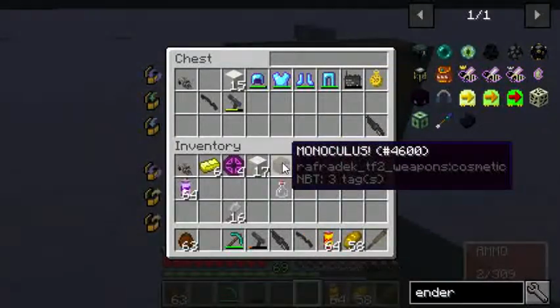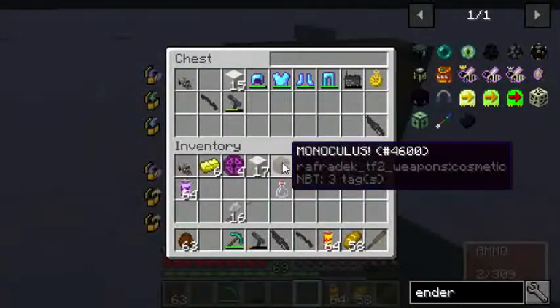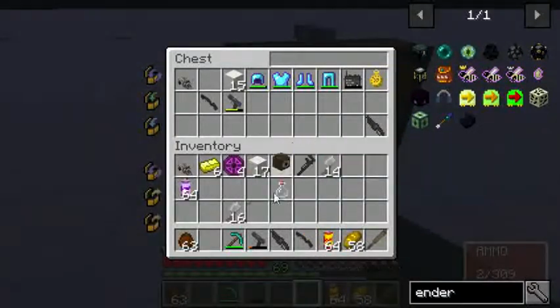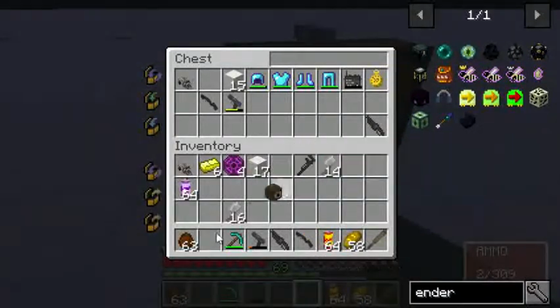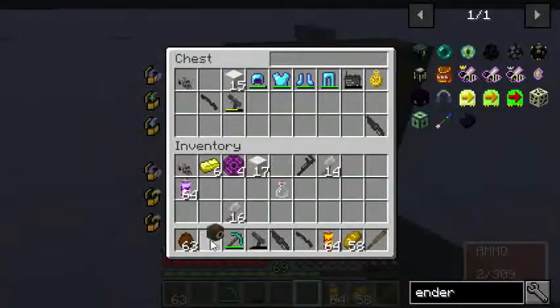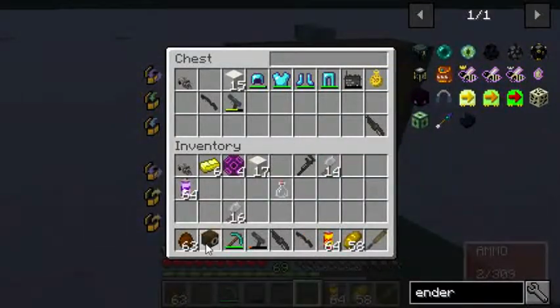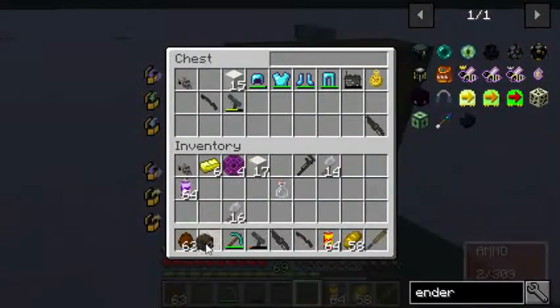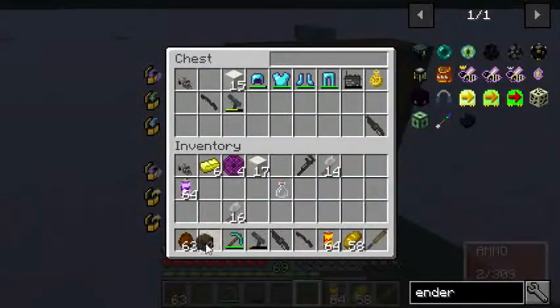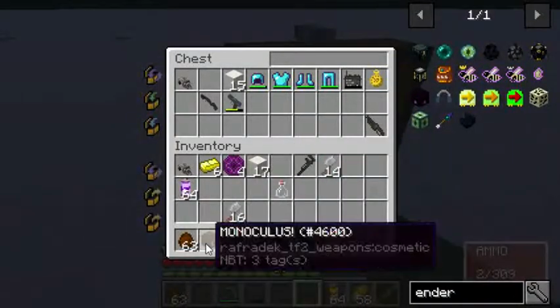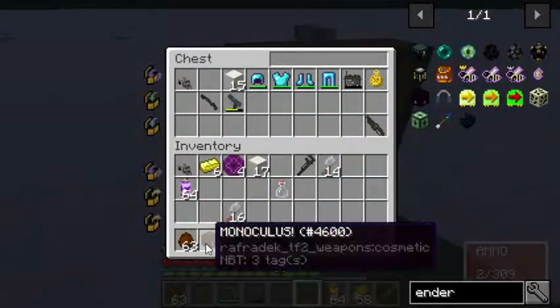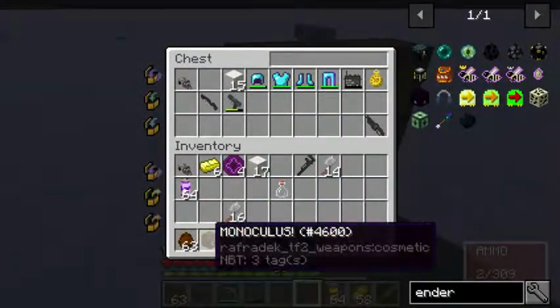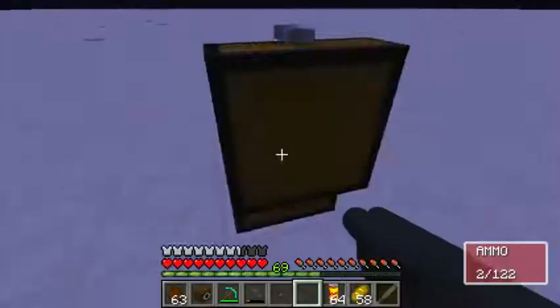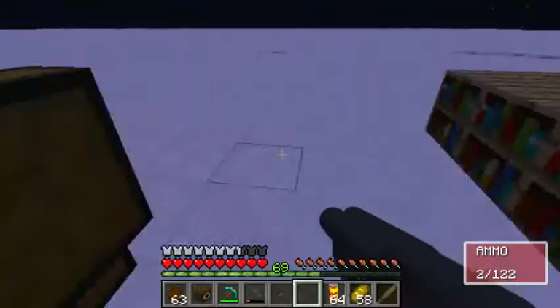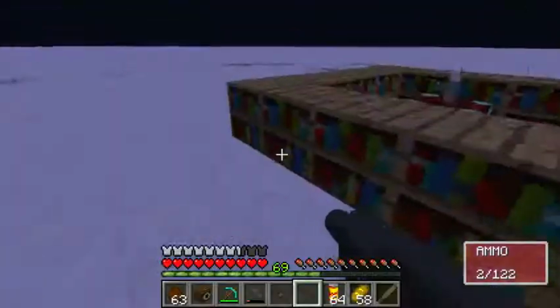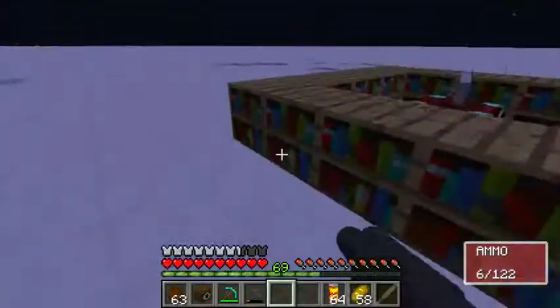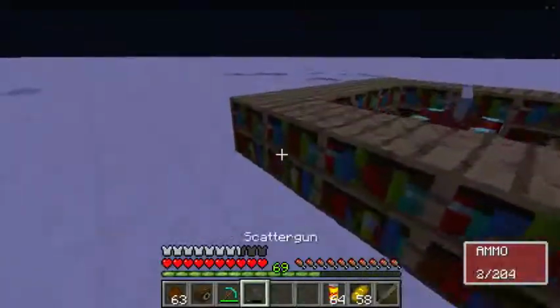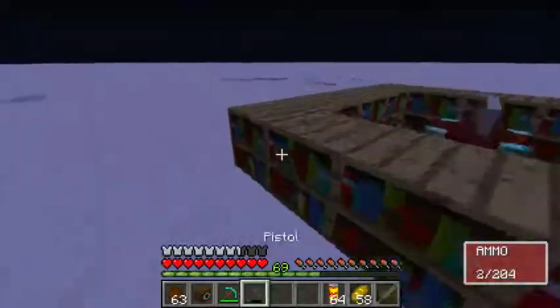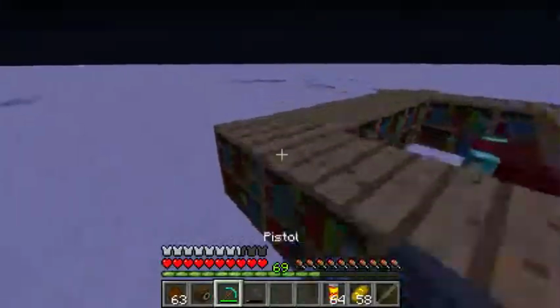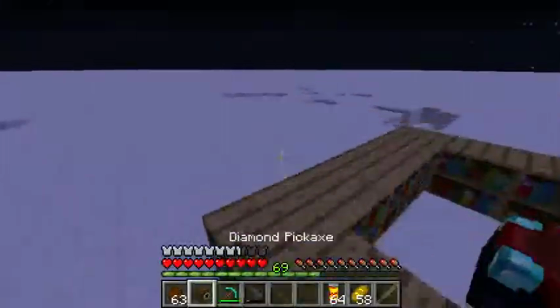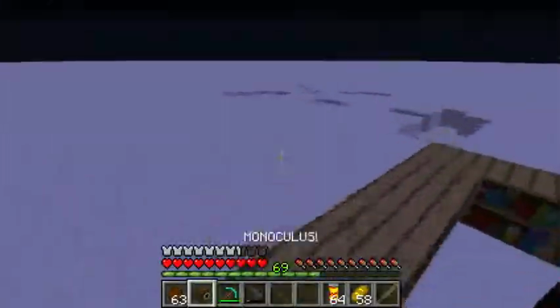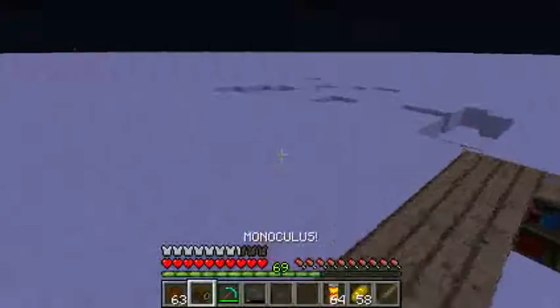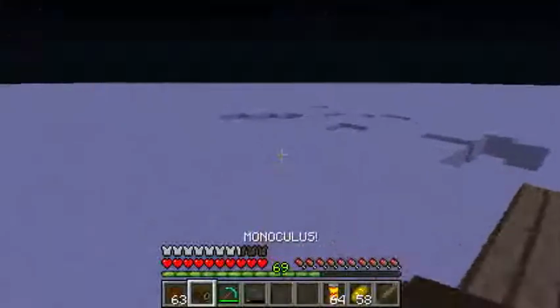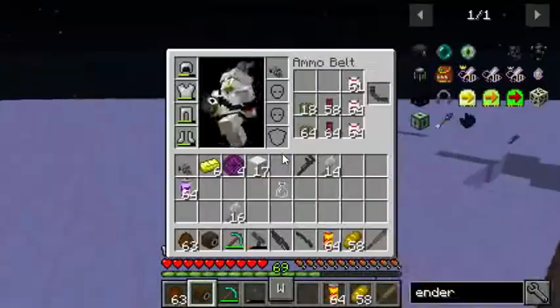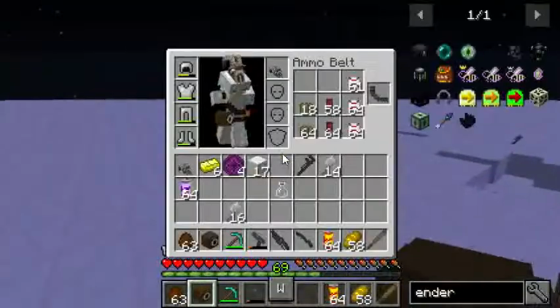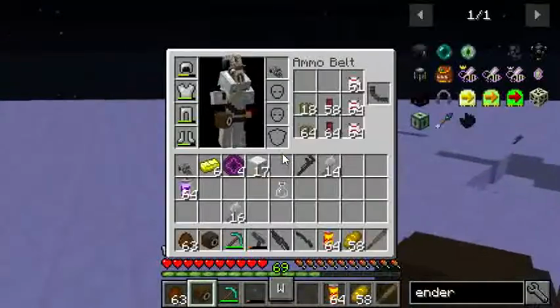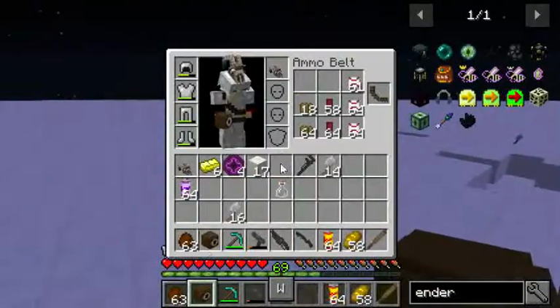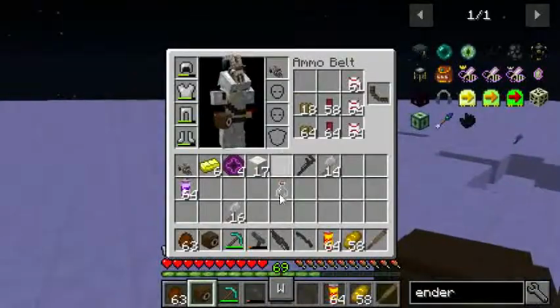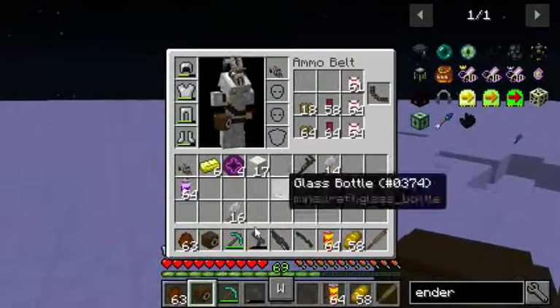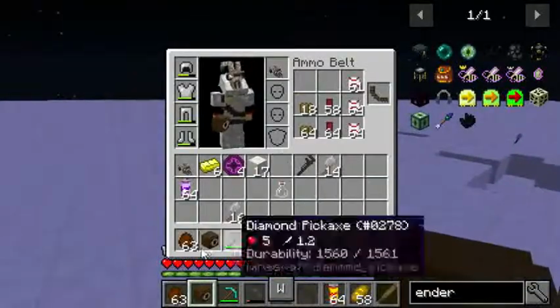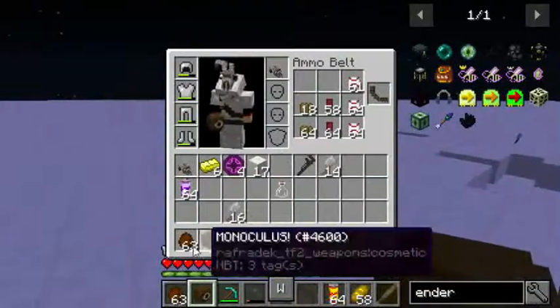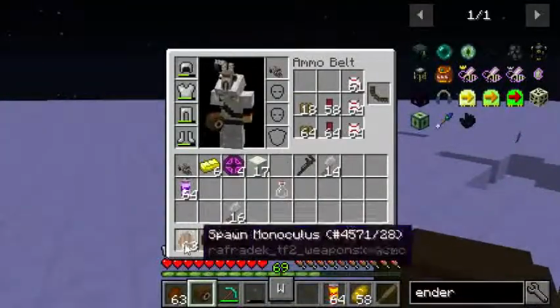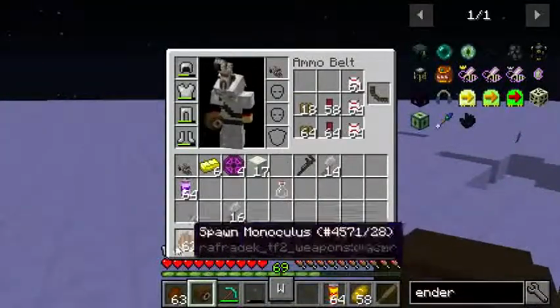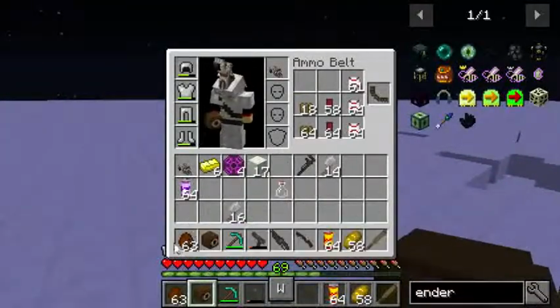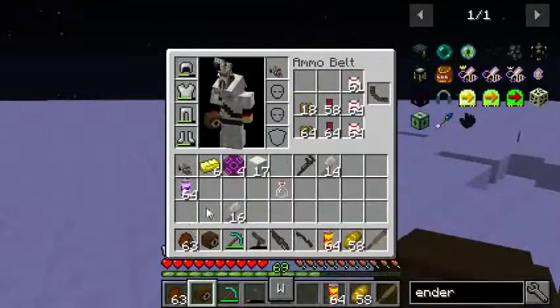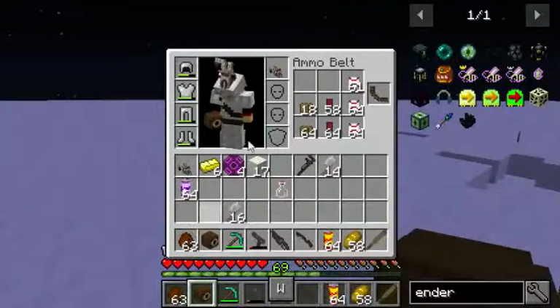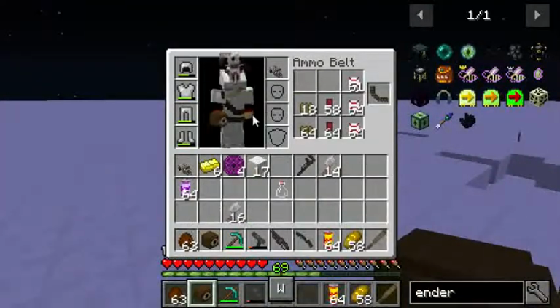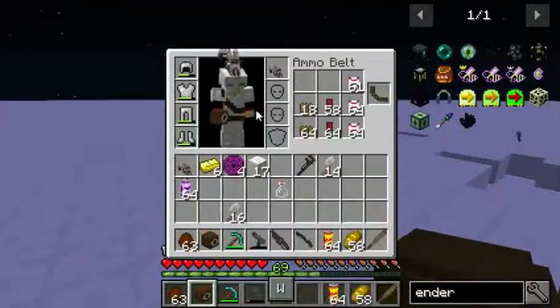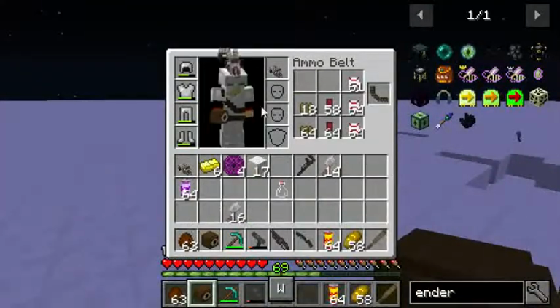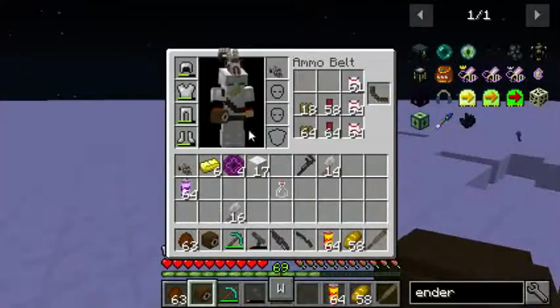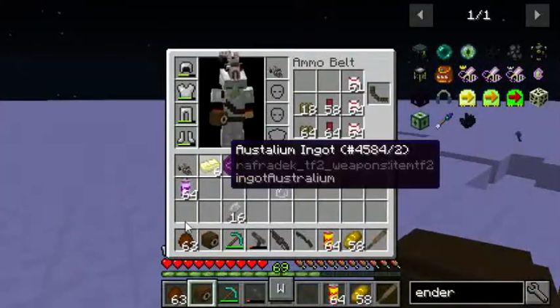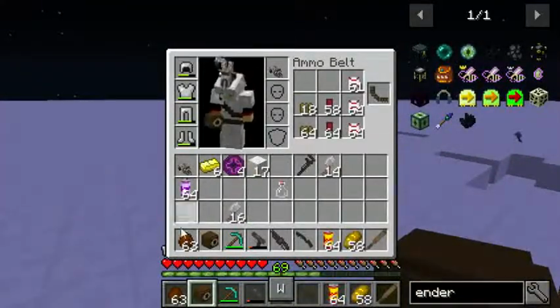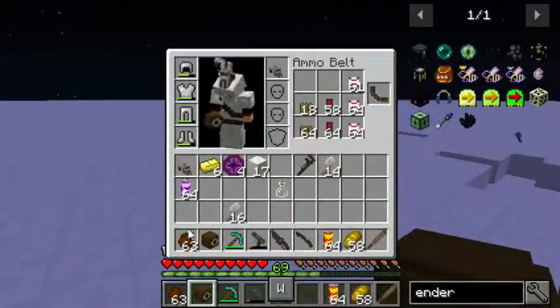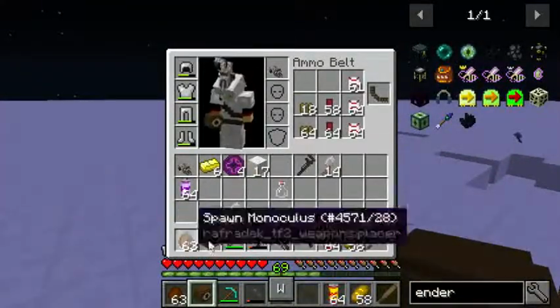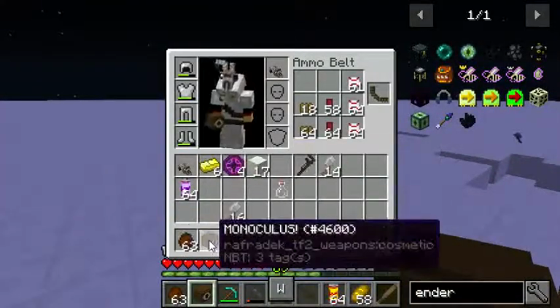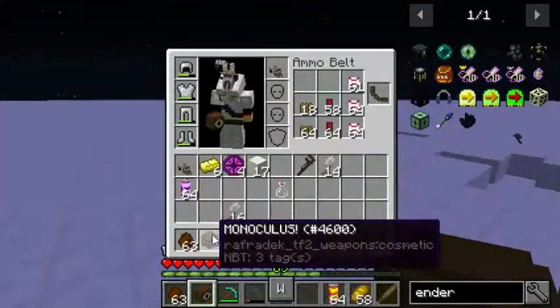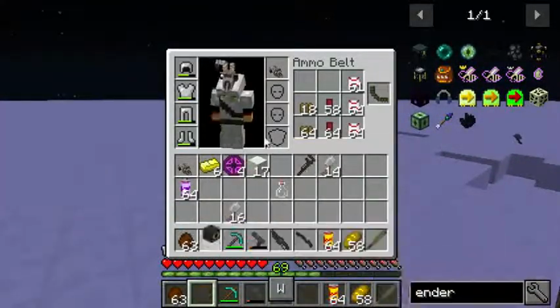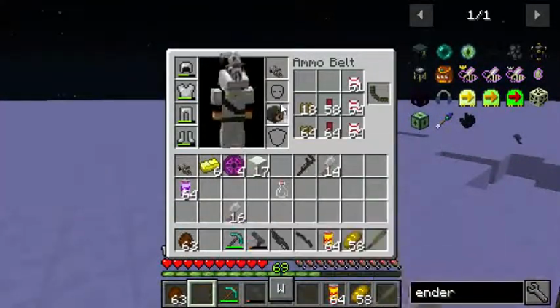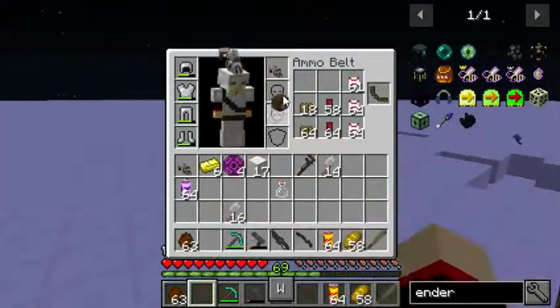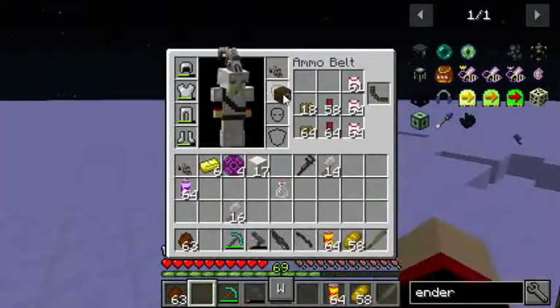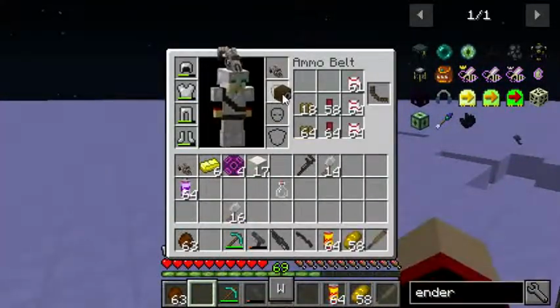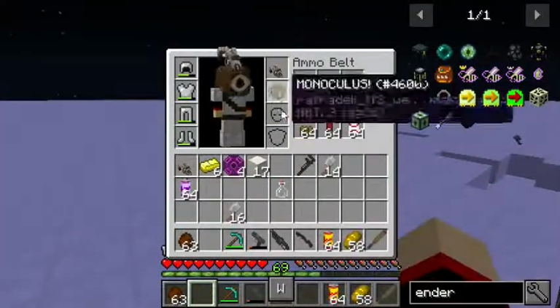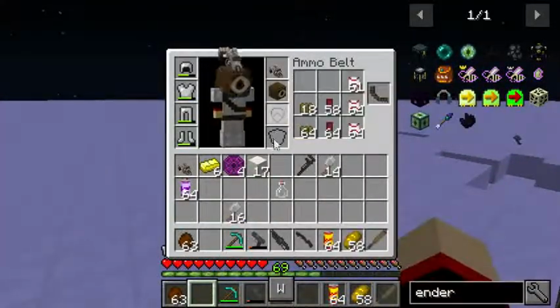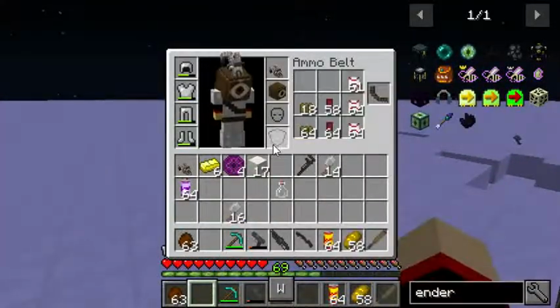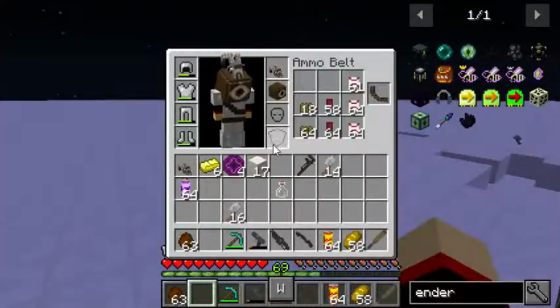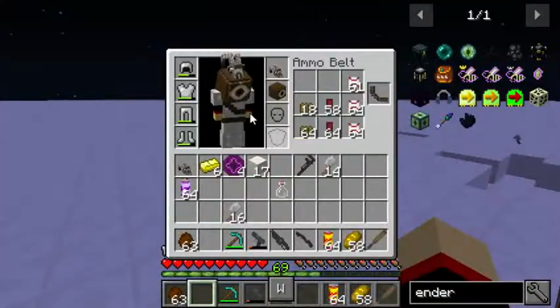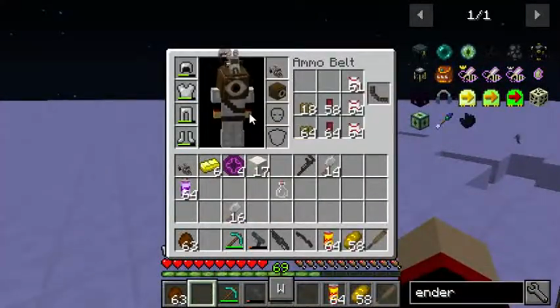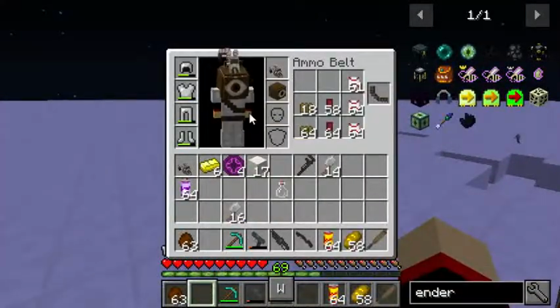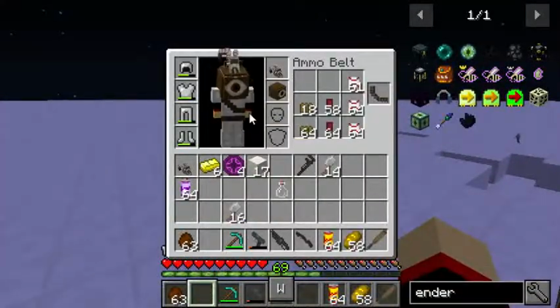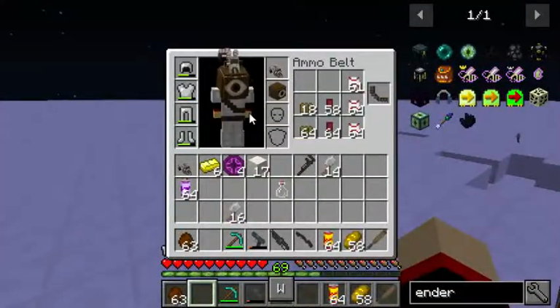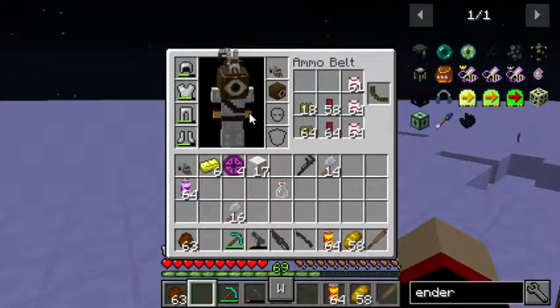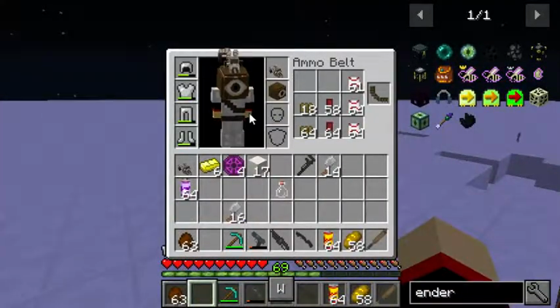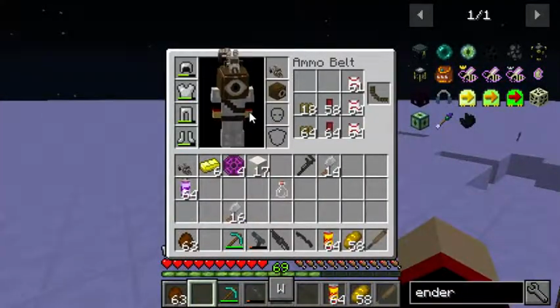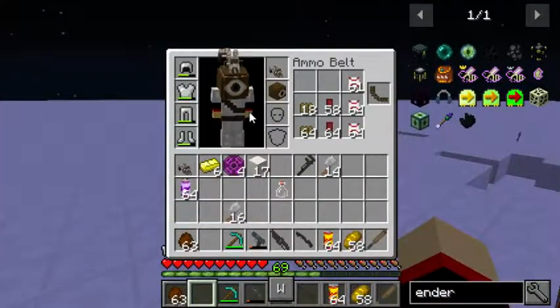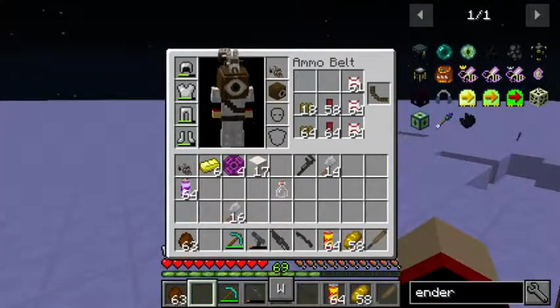You also get Monoculus' head once you defeat him, which is cool — you can wear it on your head. If you kill Merasmus, you get to wear a Monoculus on top of your skull.